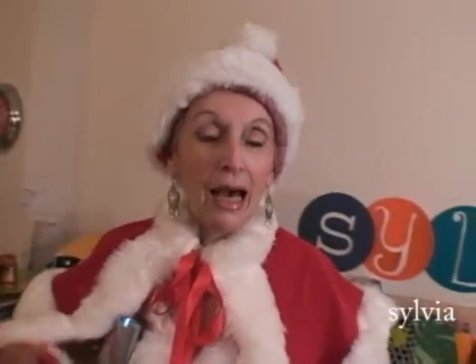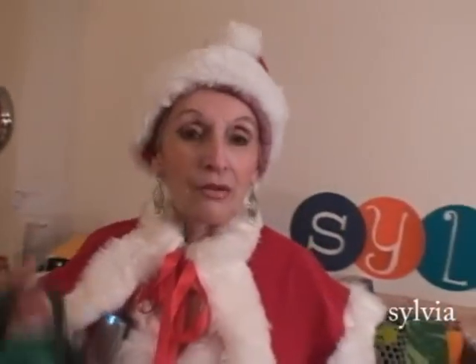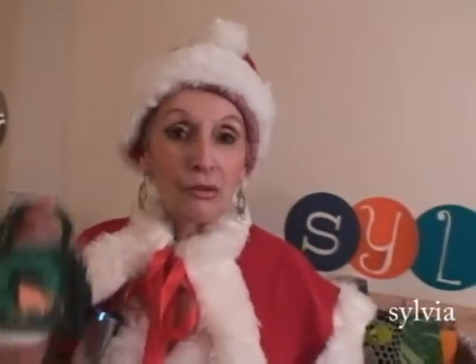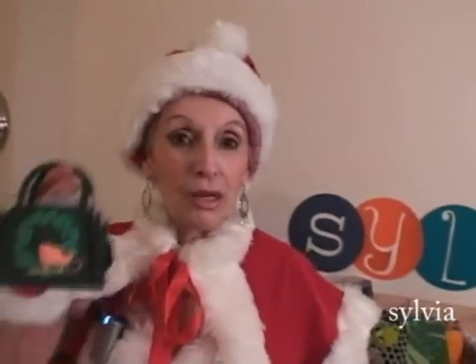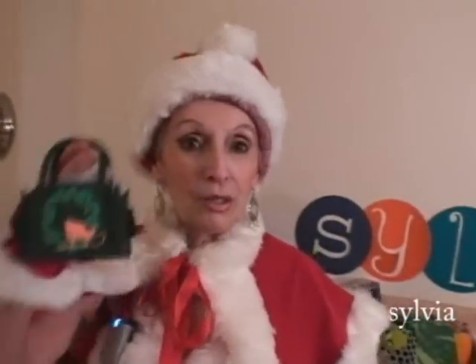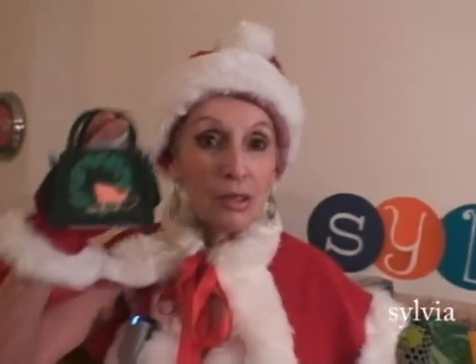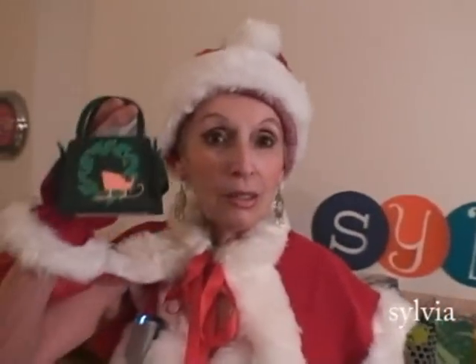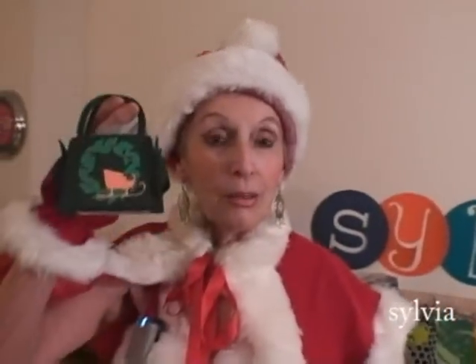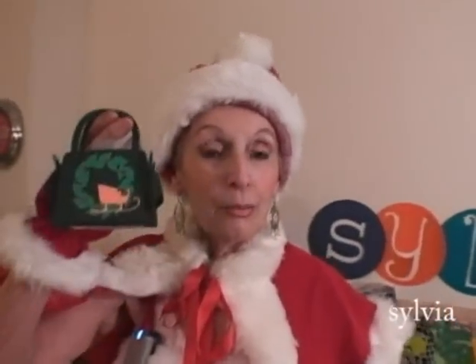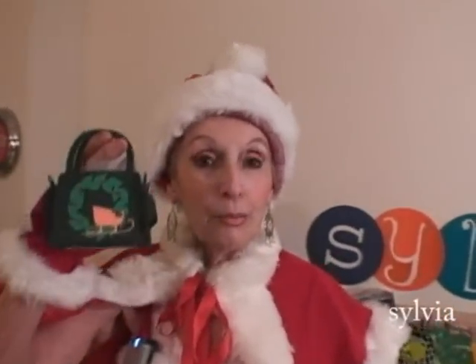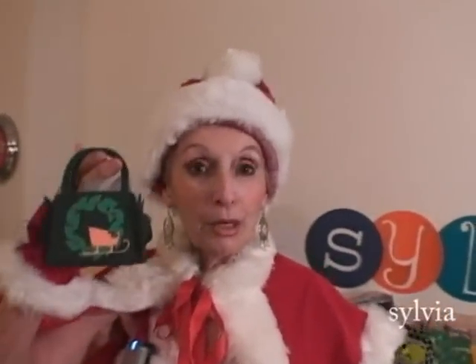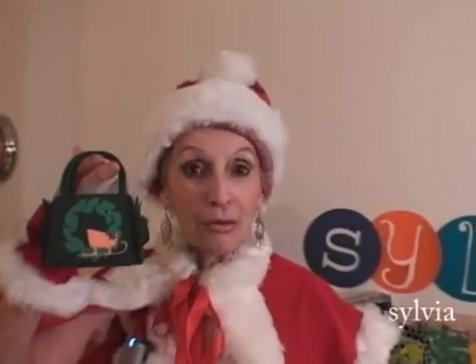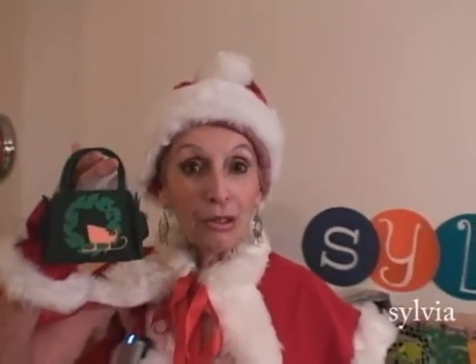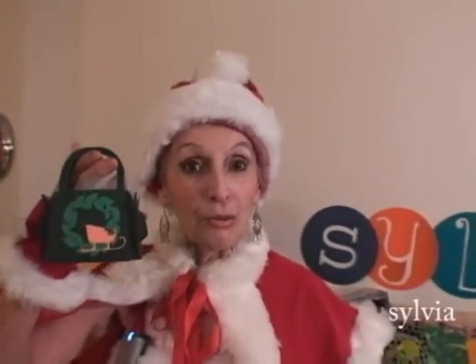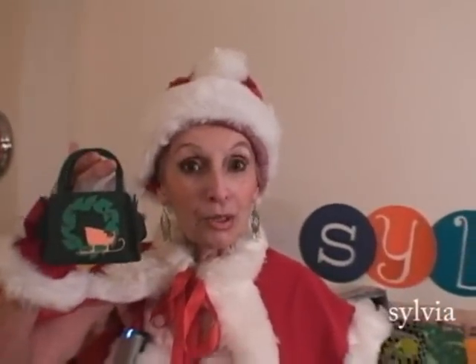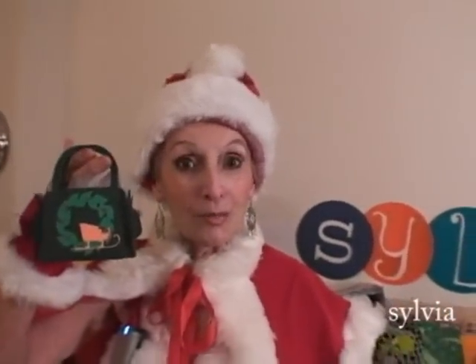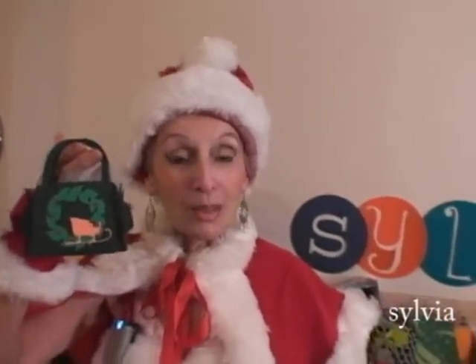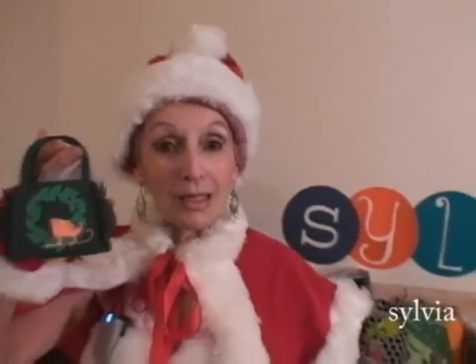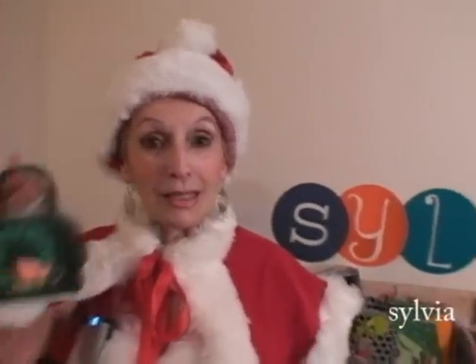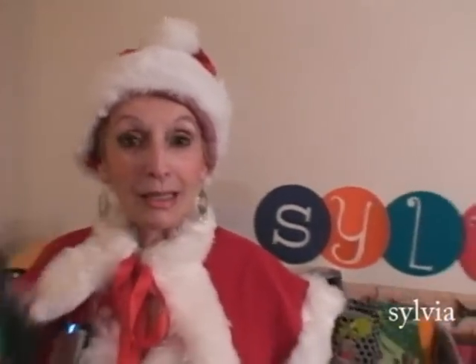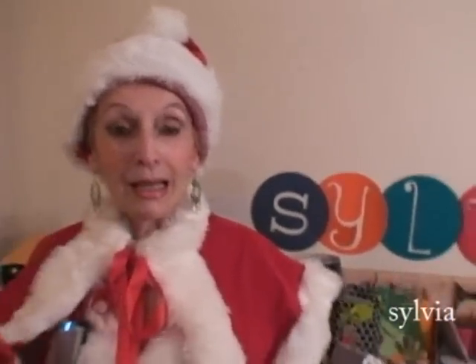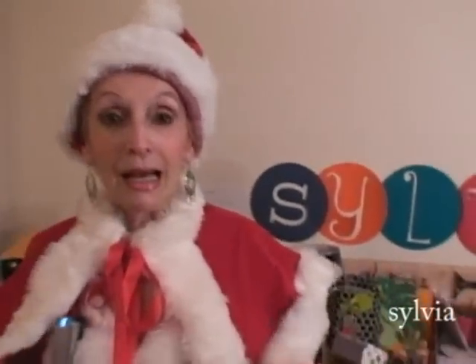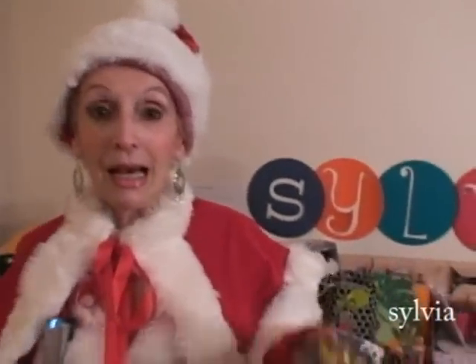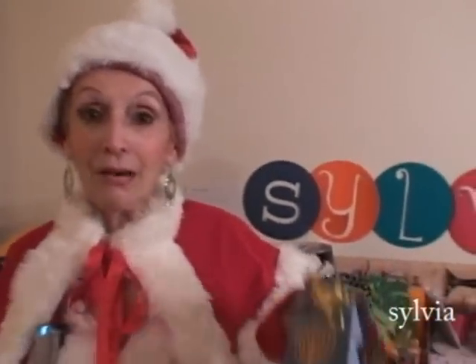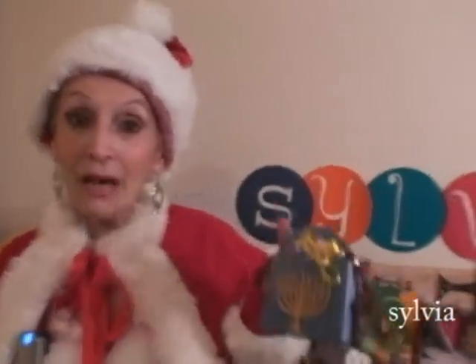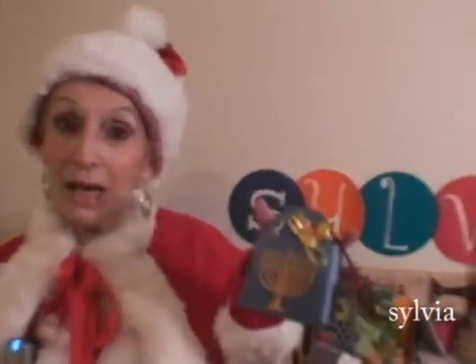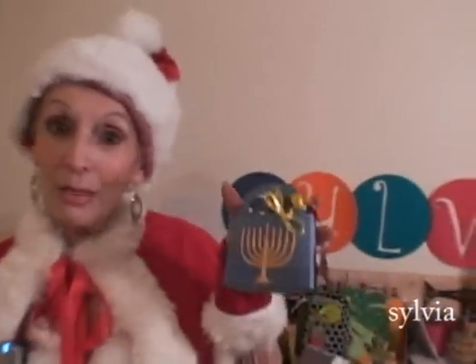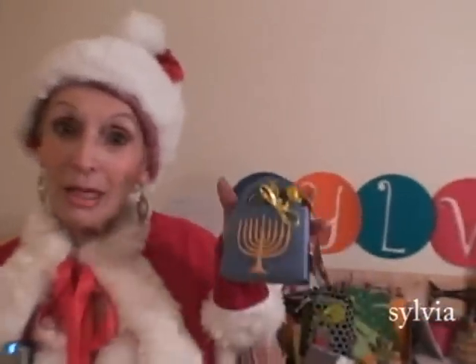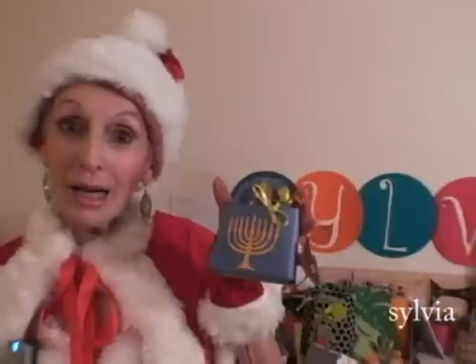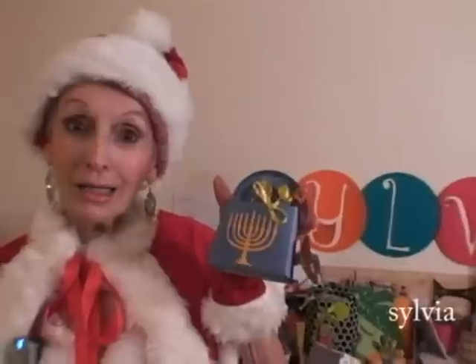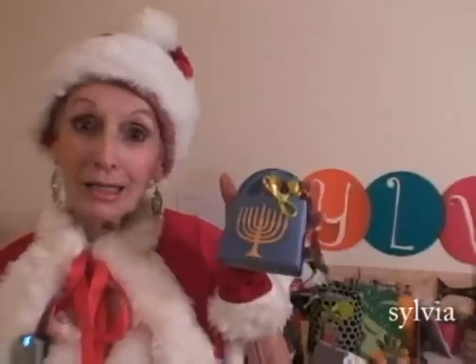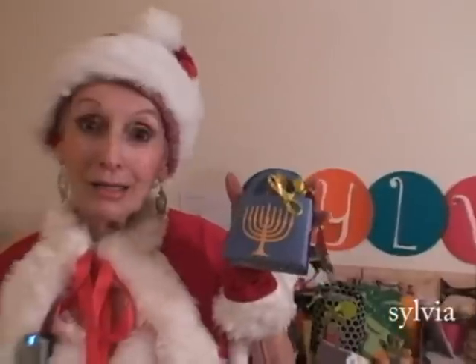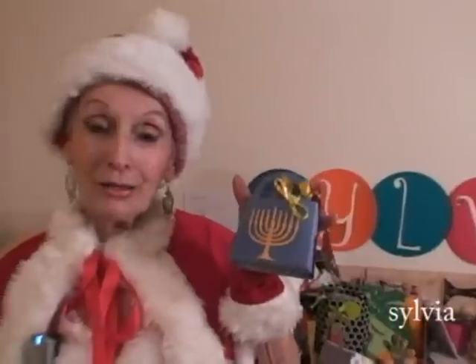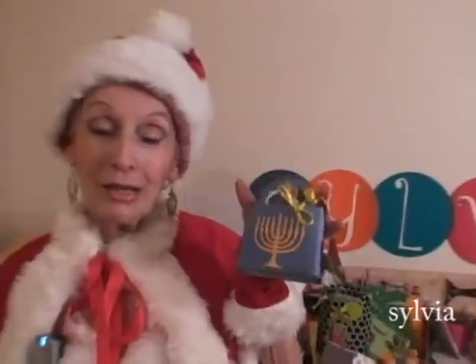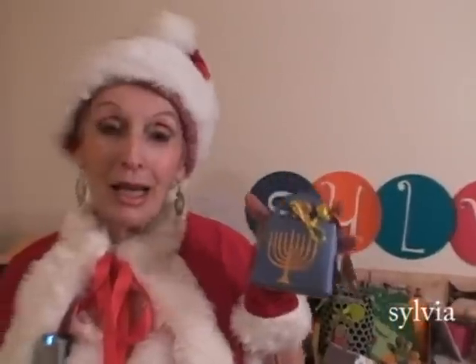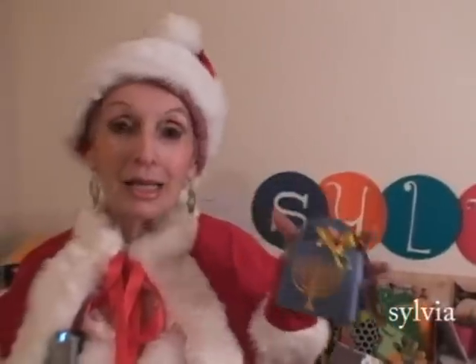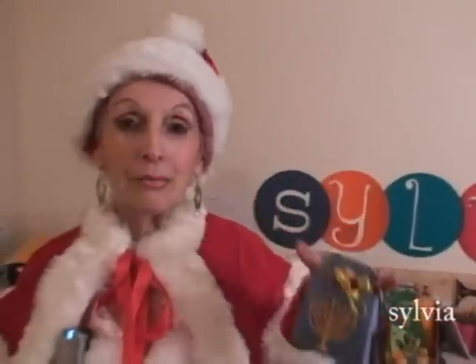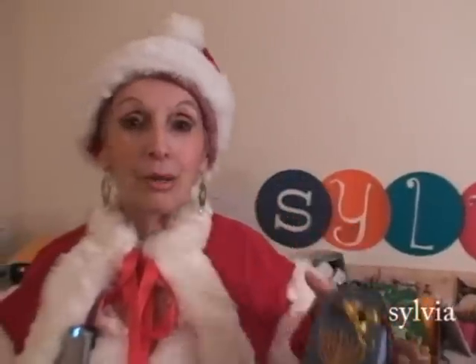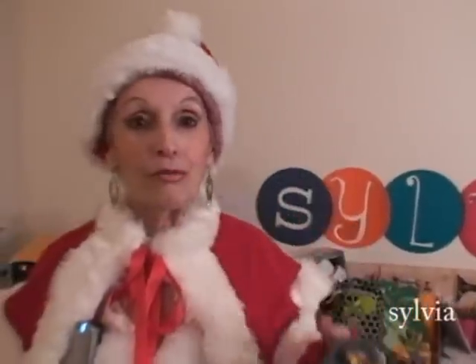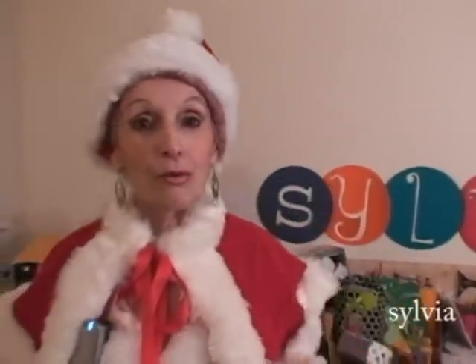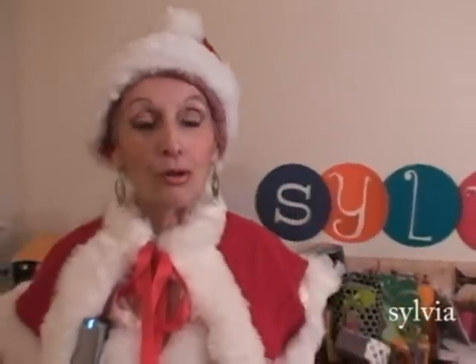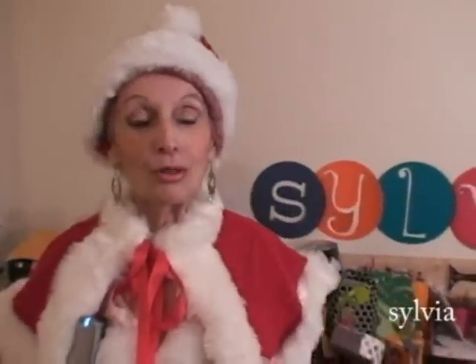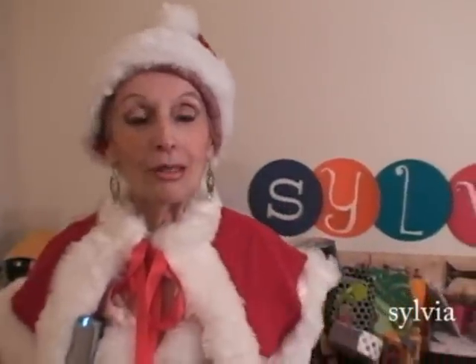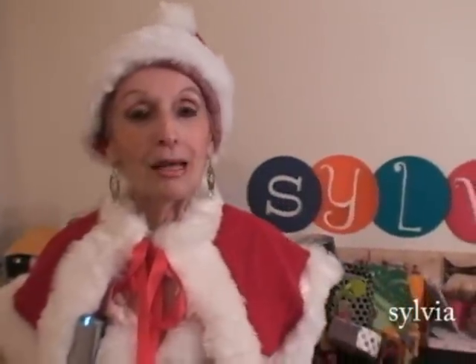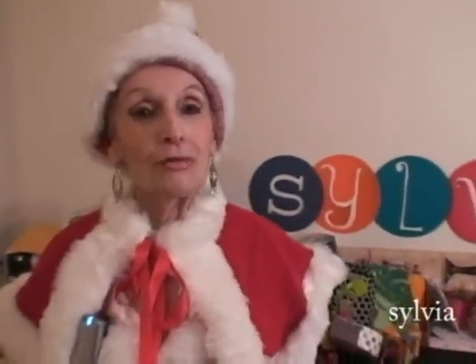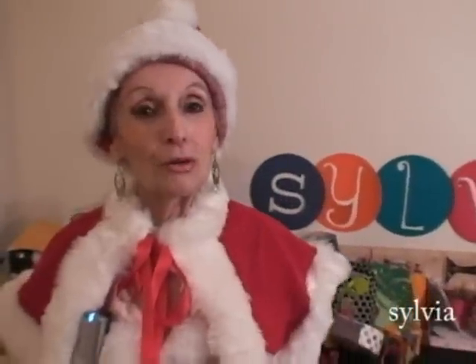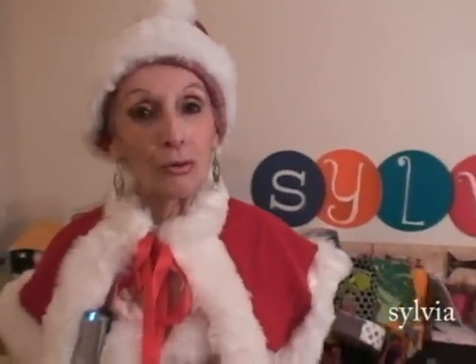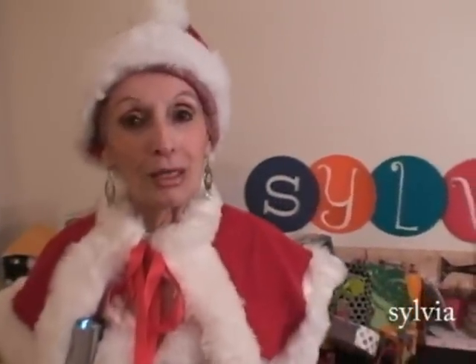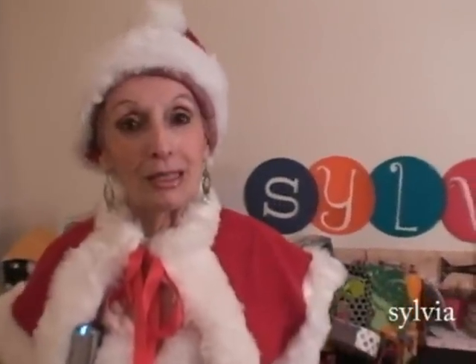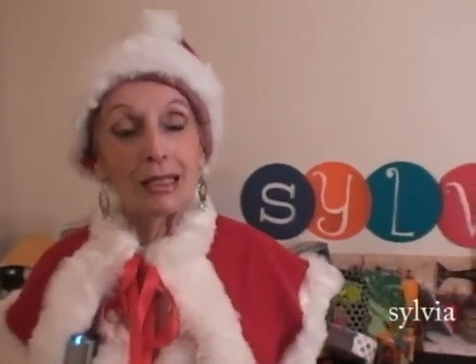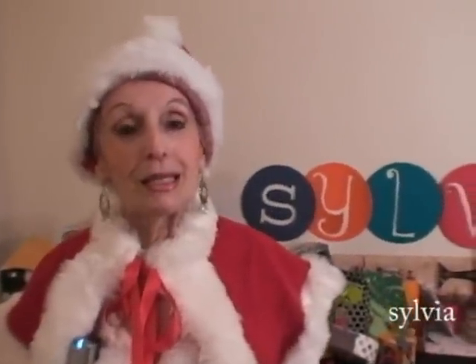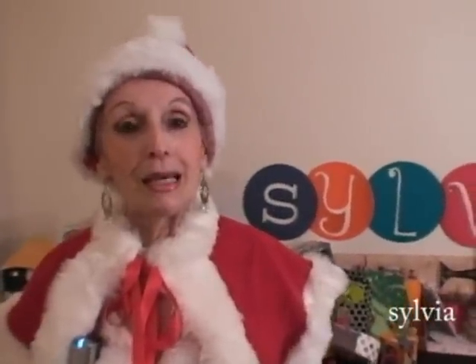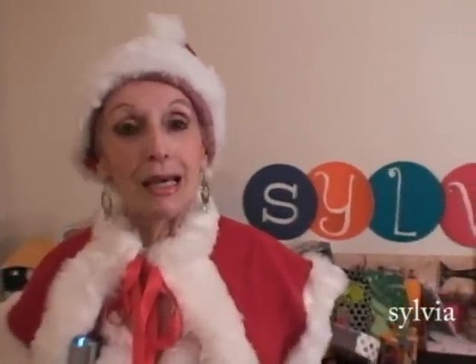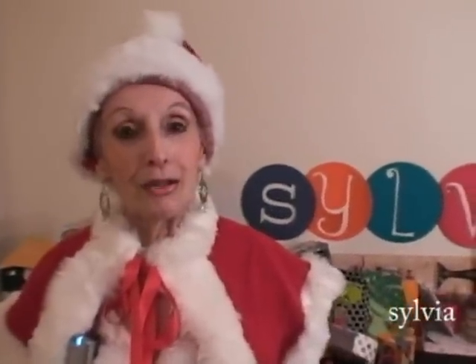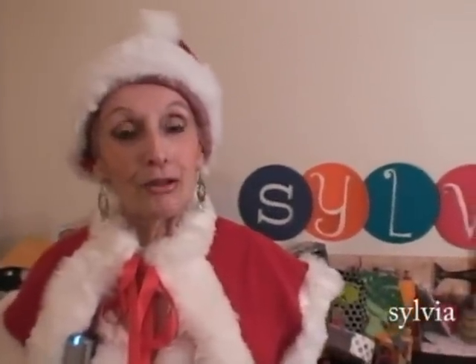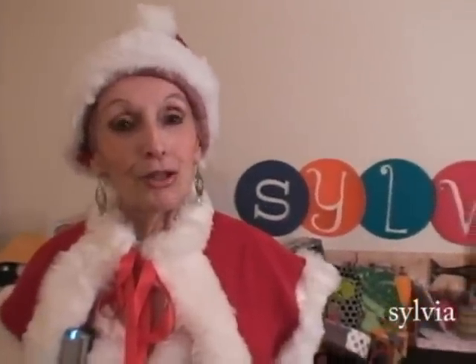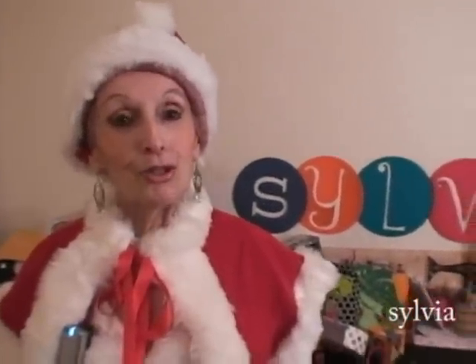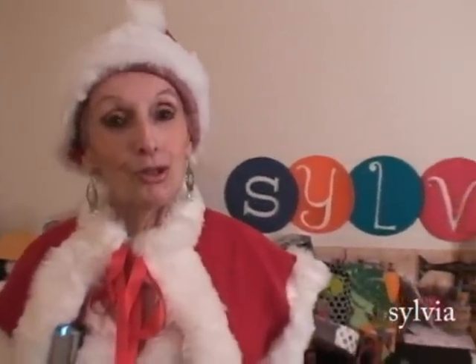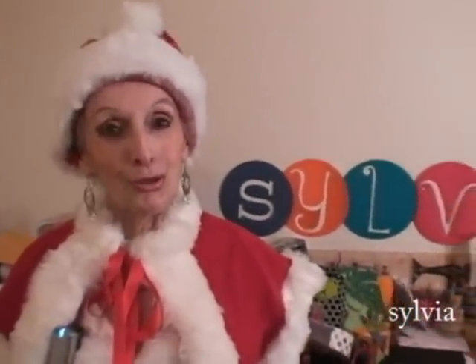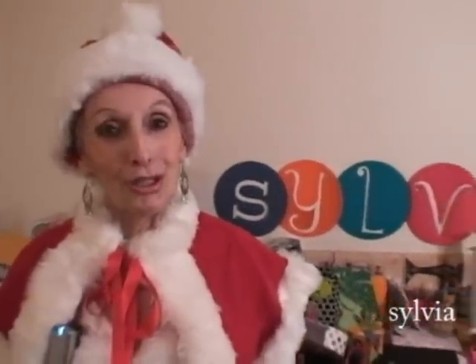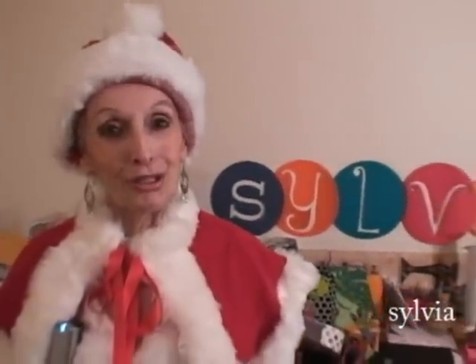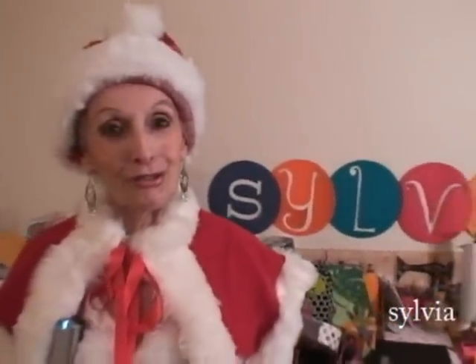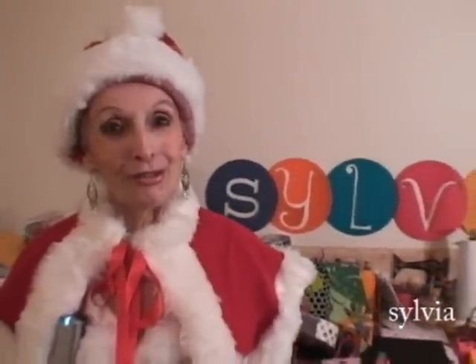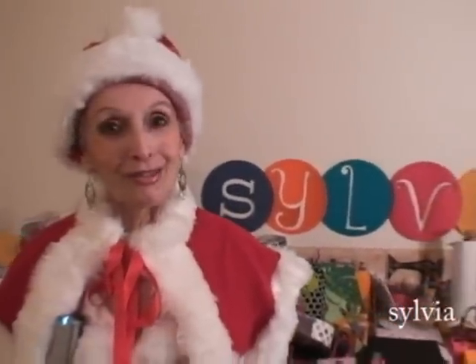Have a great Merry Christmas, have a Happy Hanukkah, and above all, have a great healthy new year.